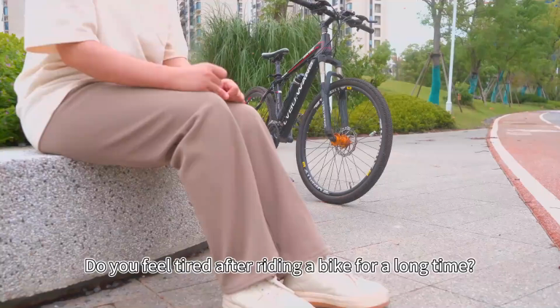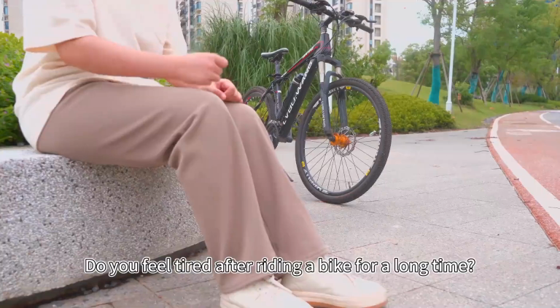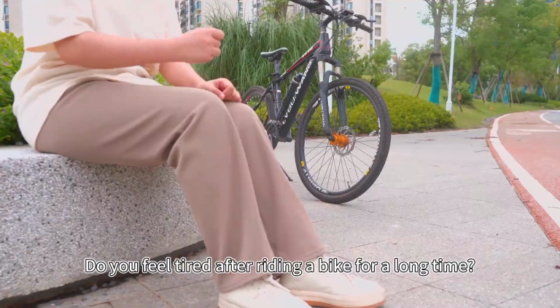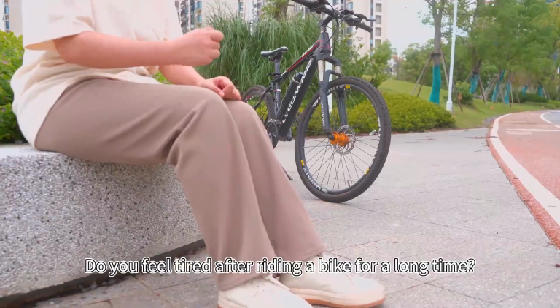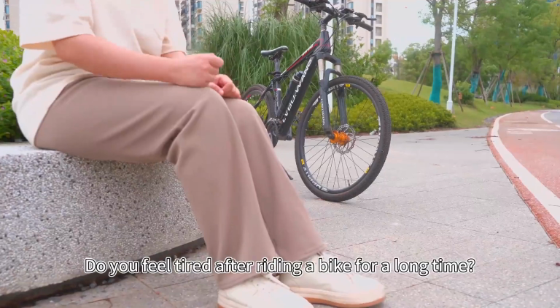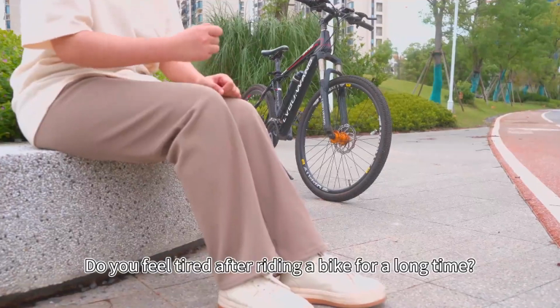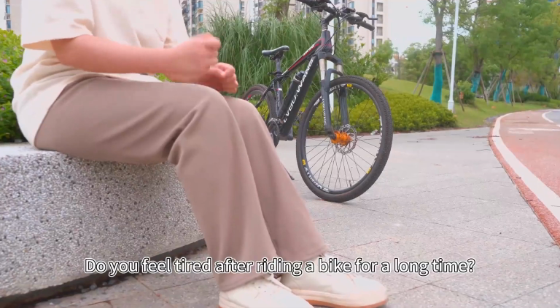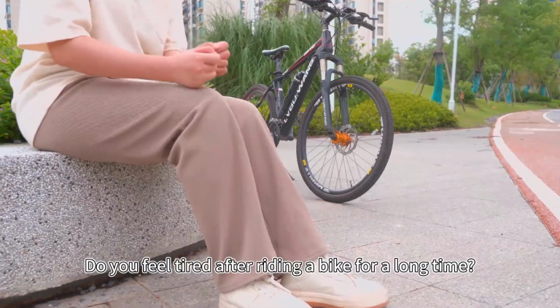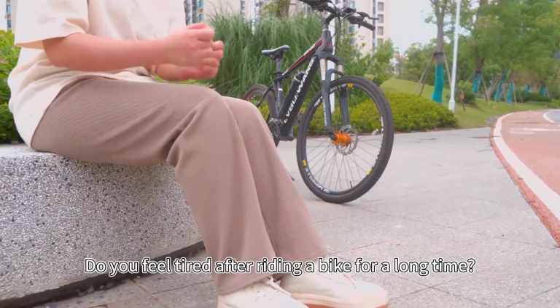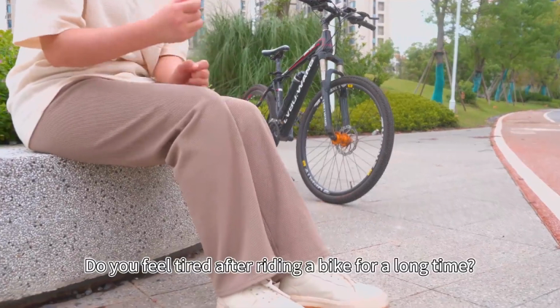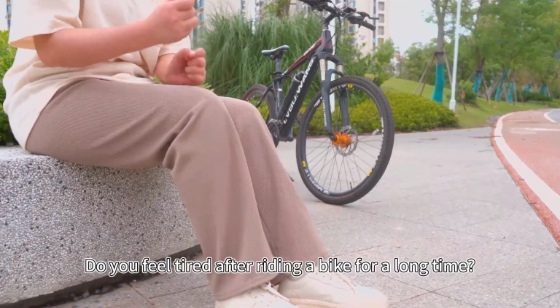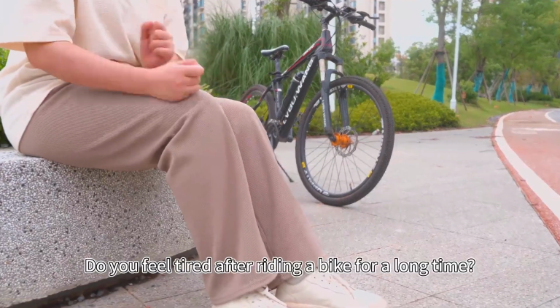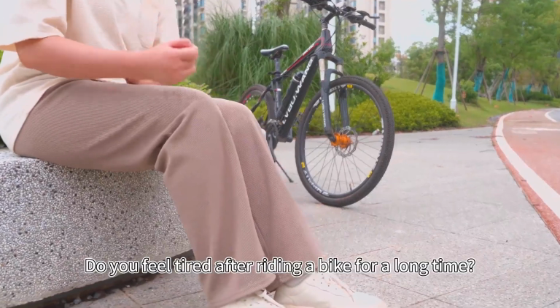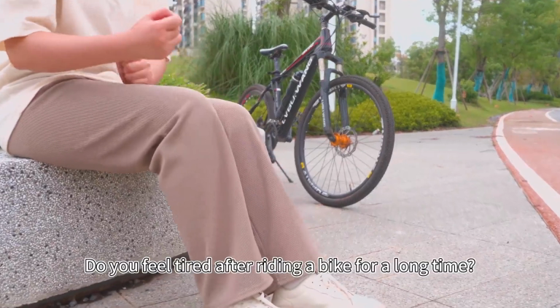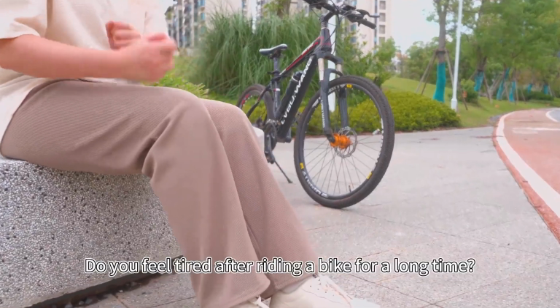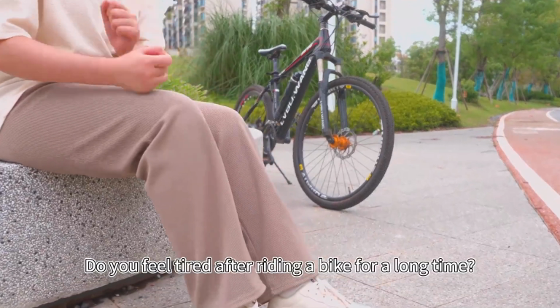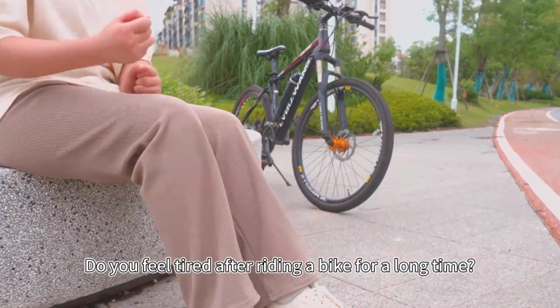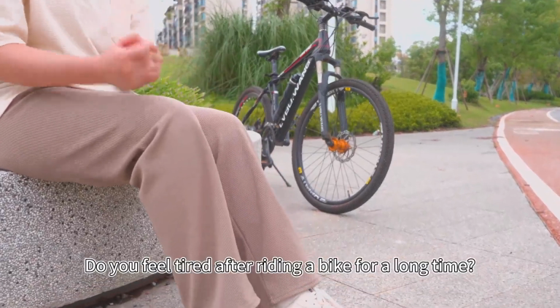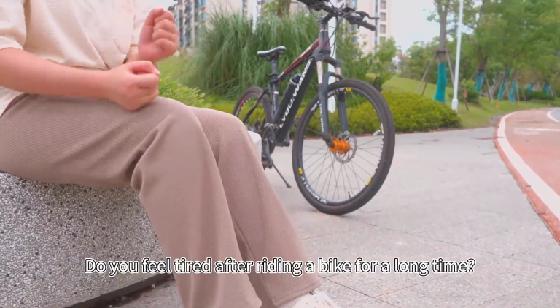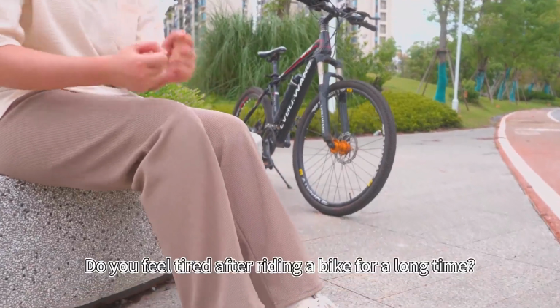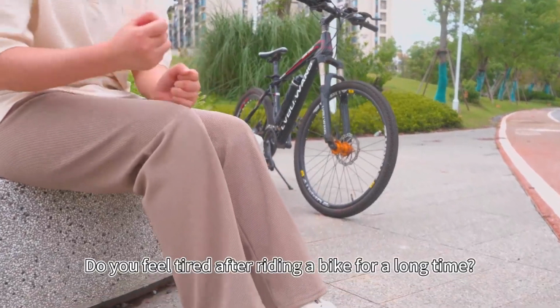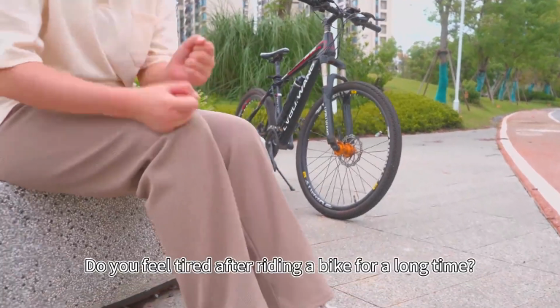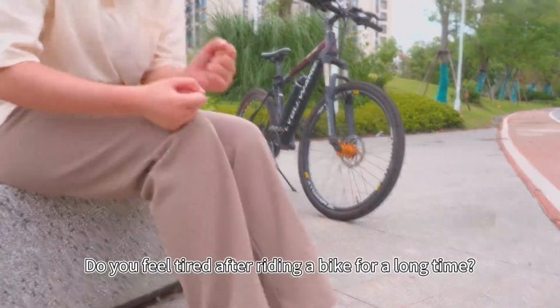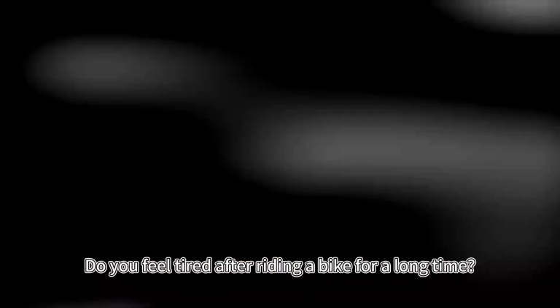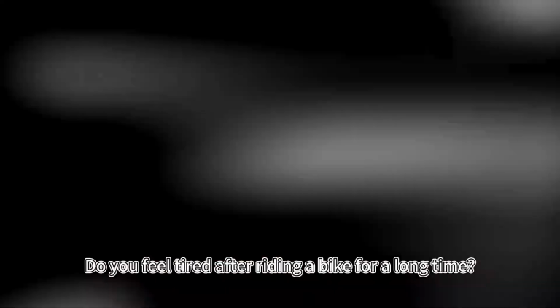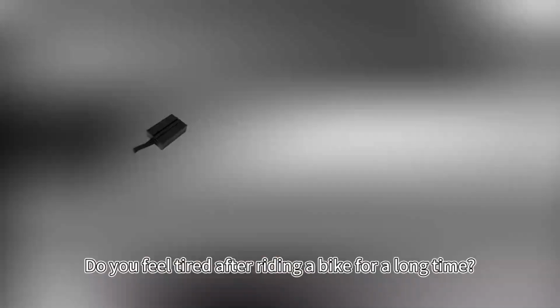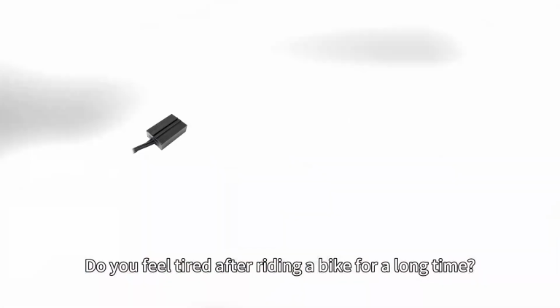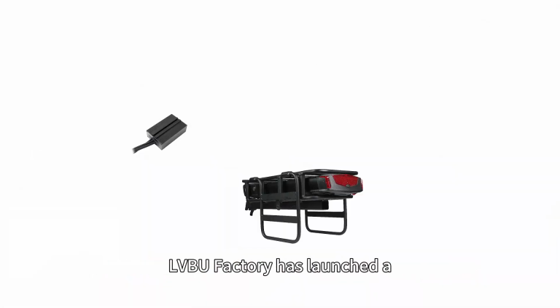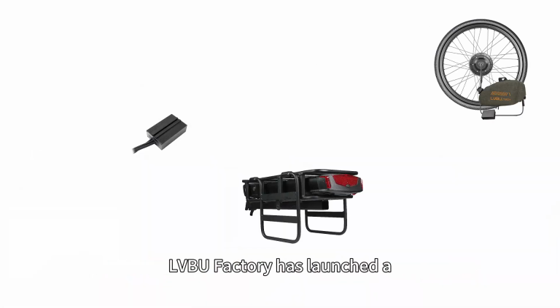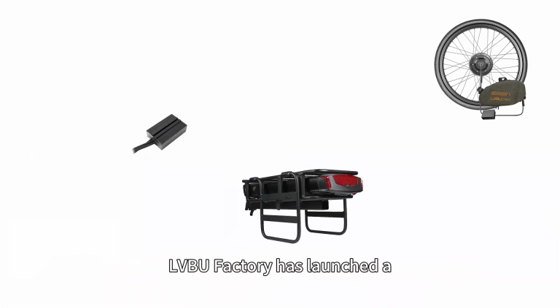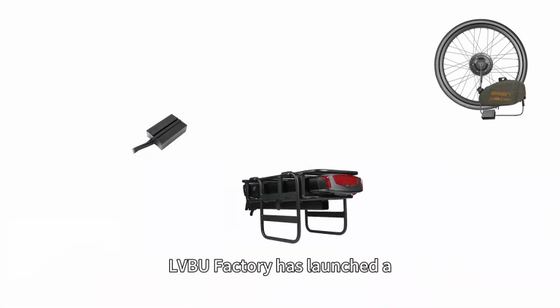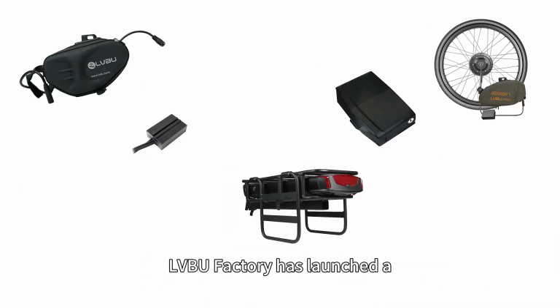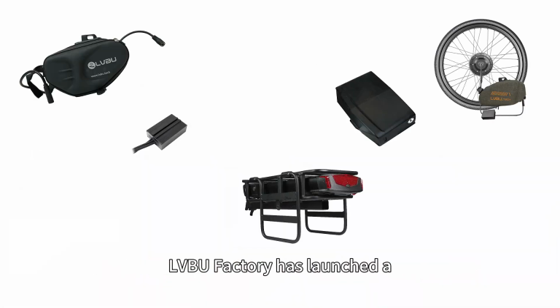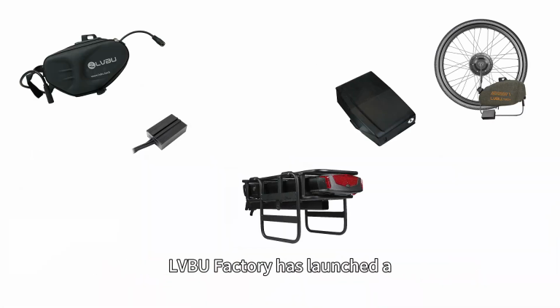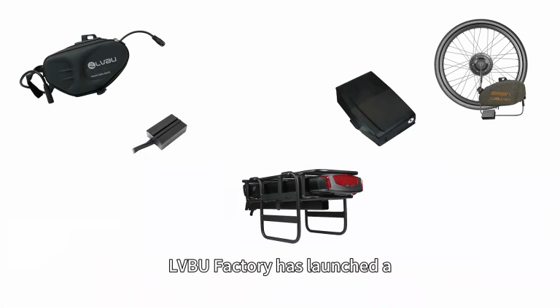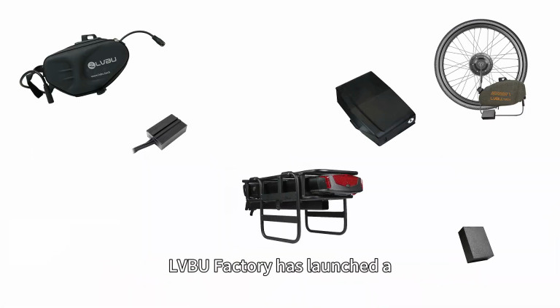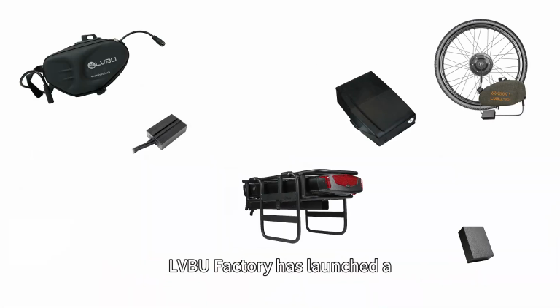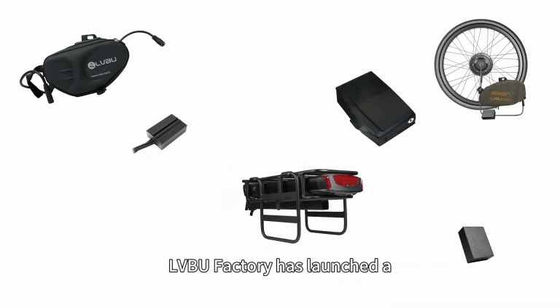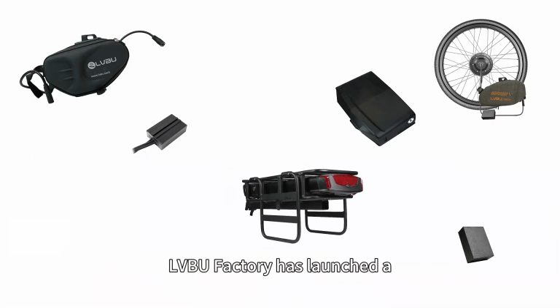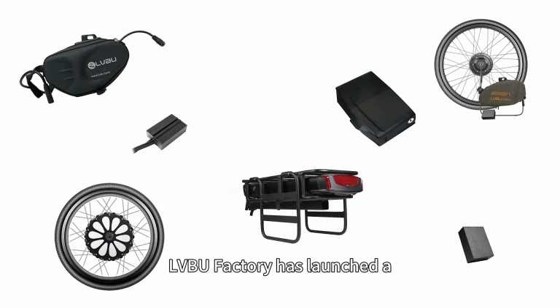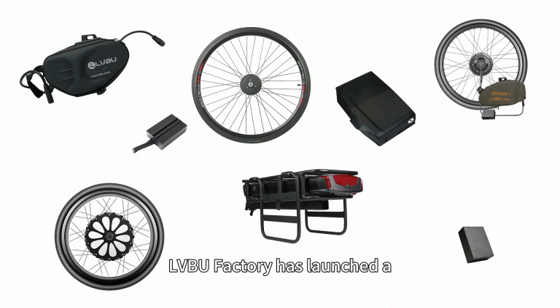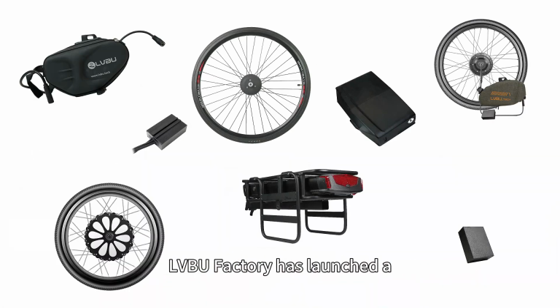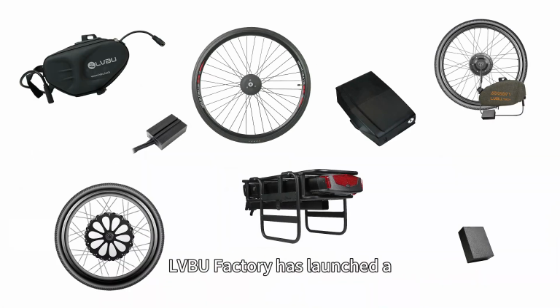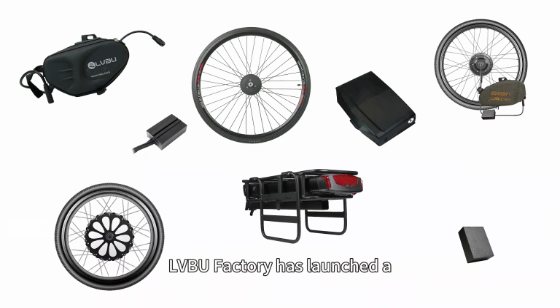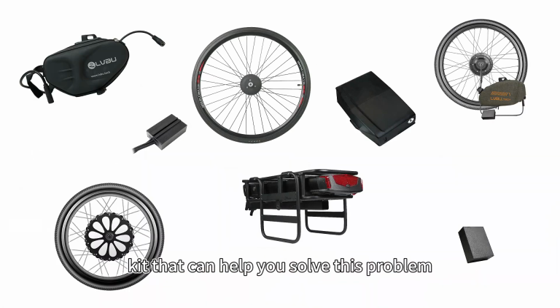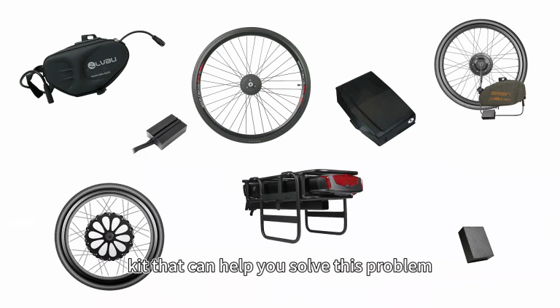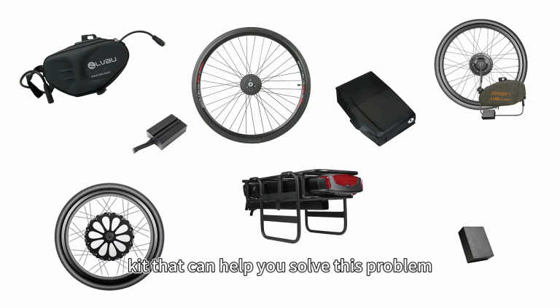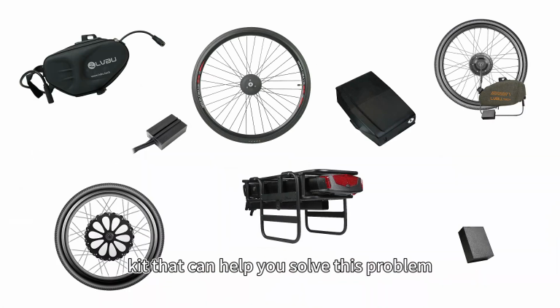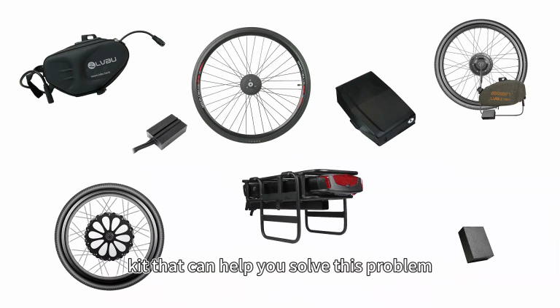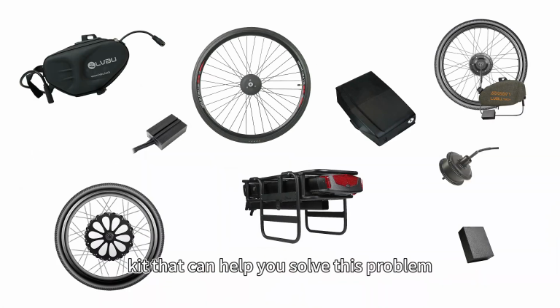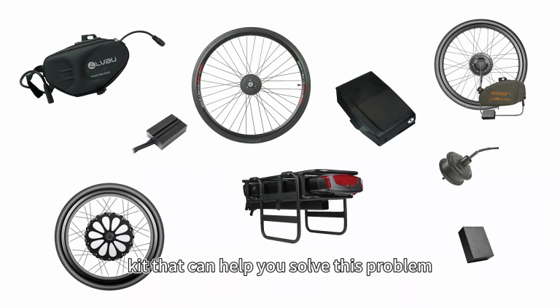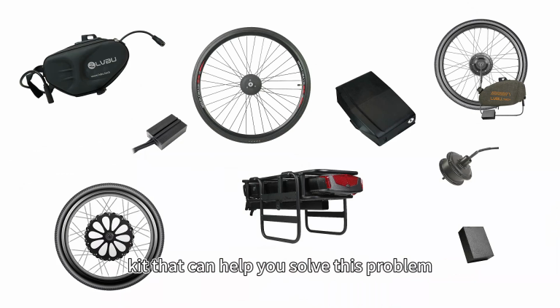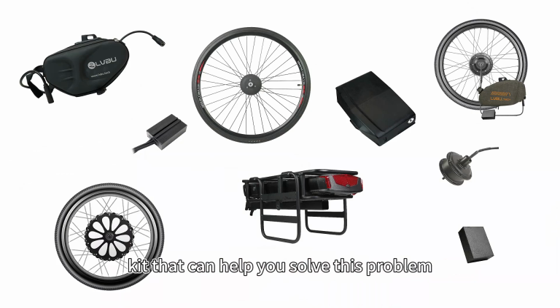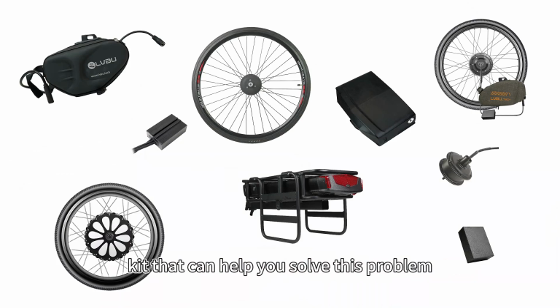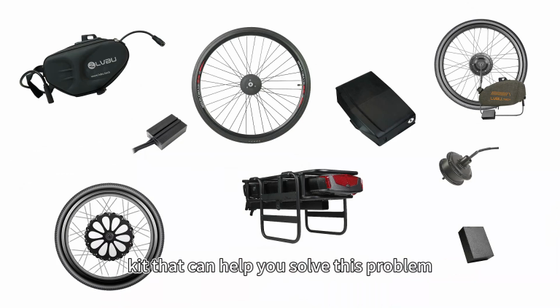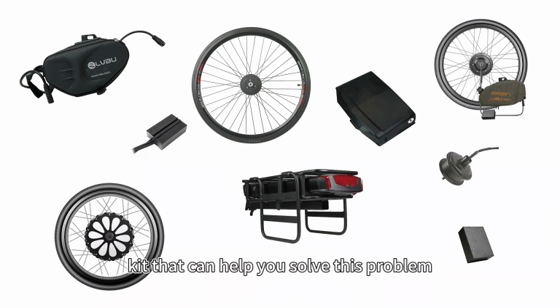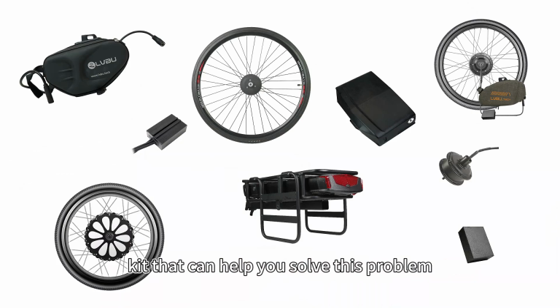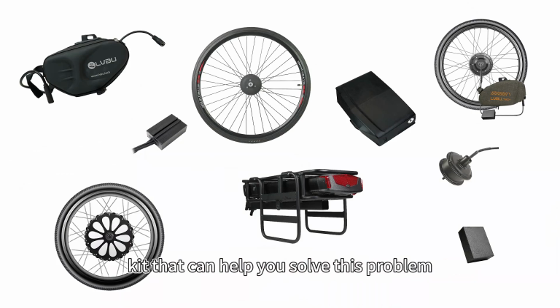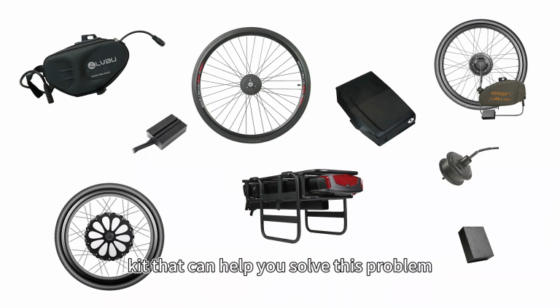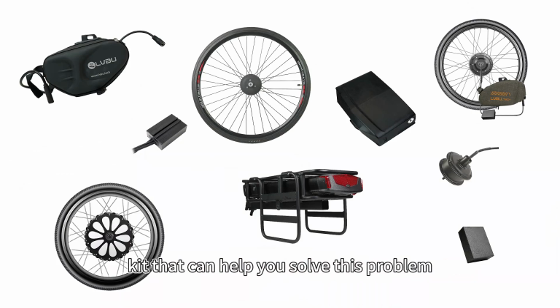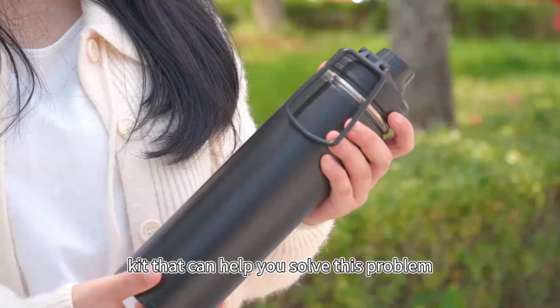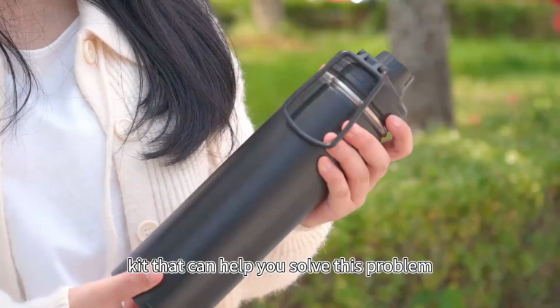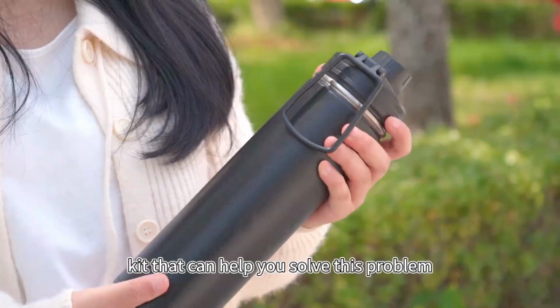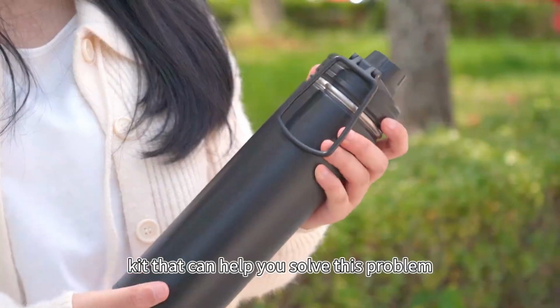Do you feel tired after riding a bike for a long time? Ljubu factory has launched a kit that can help you solve this problem.